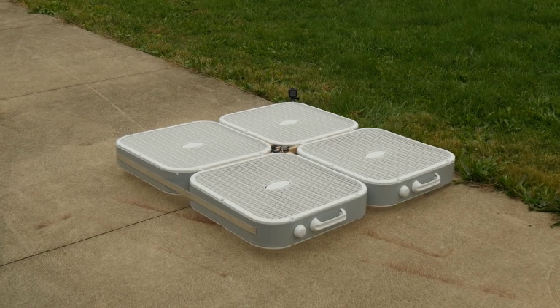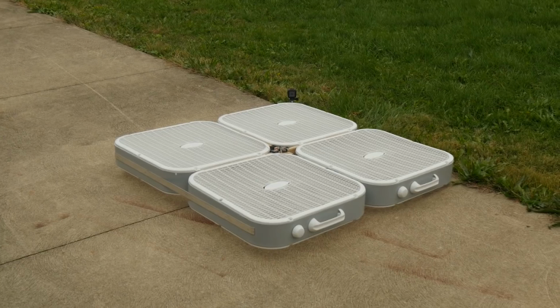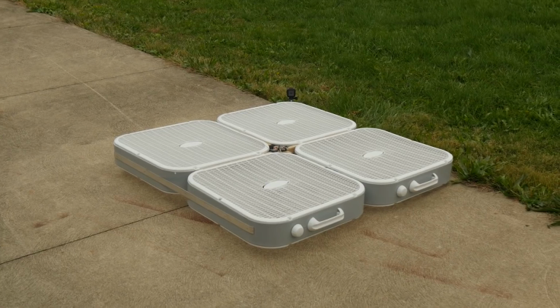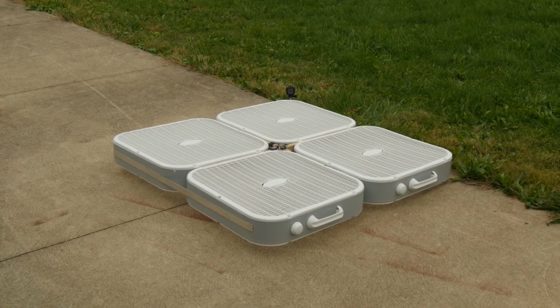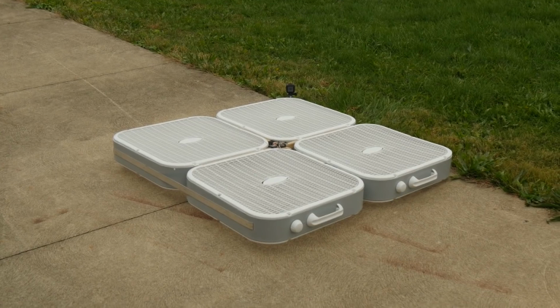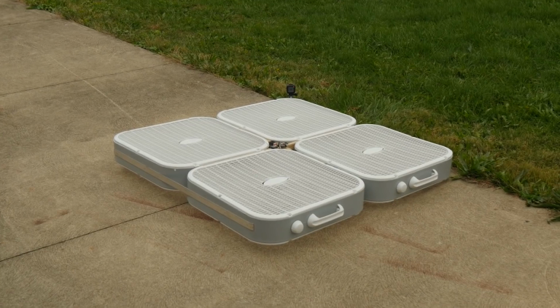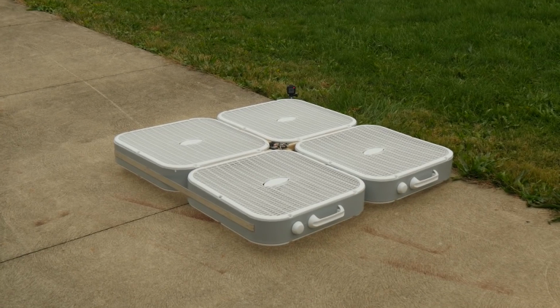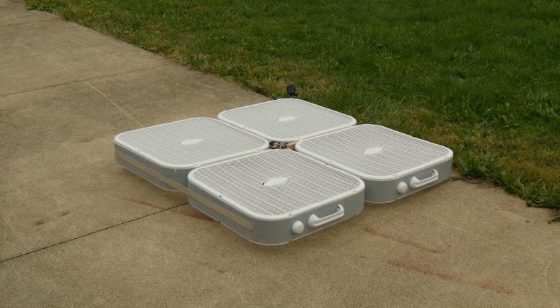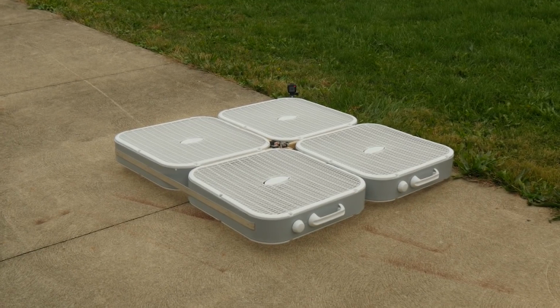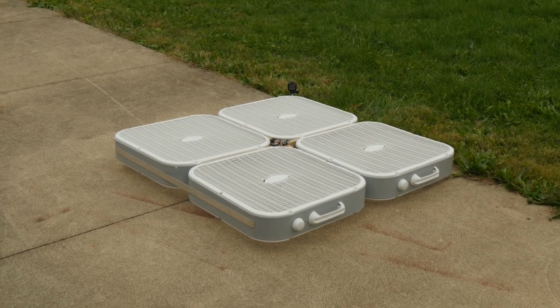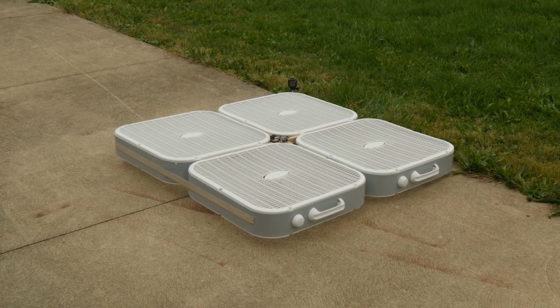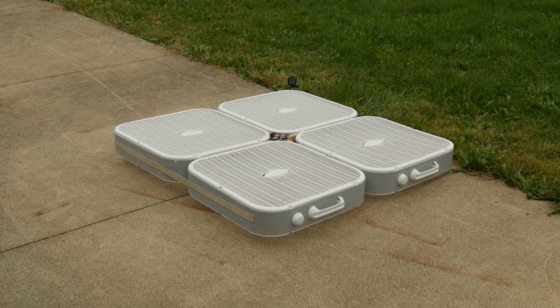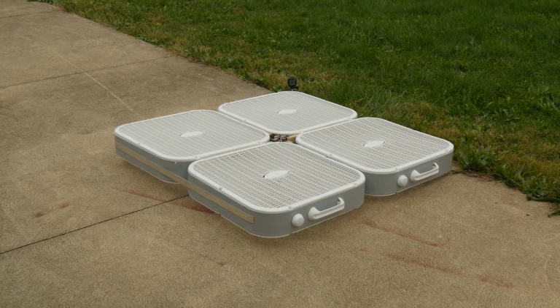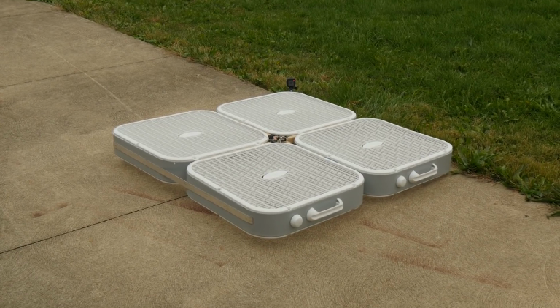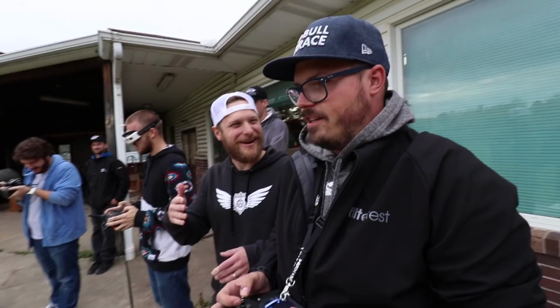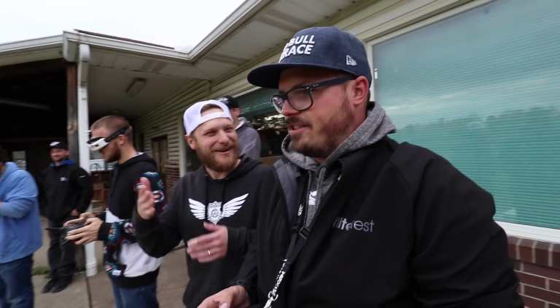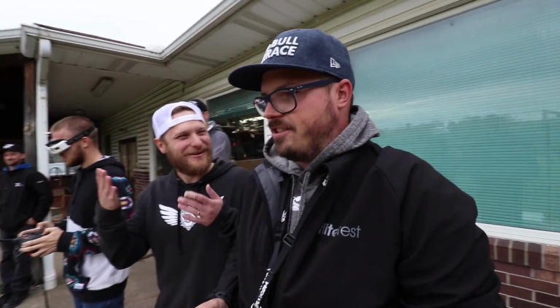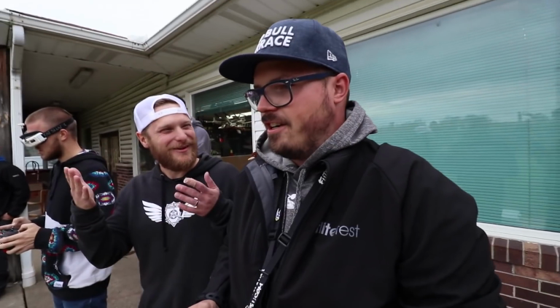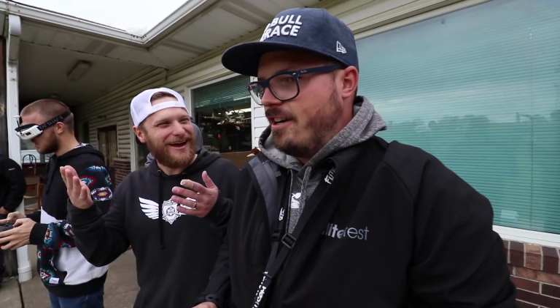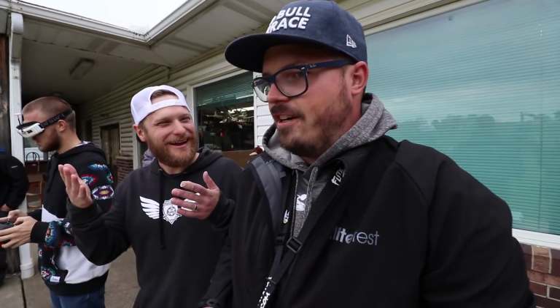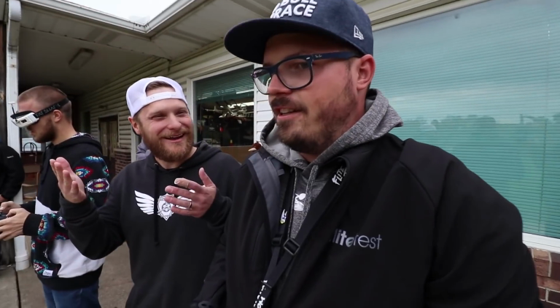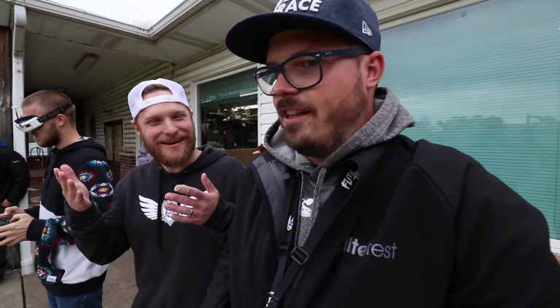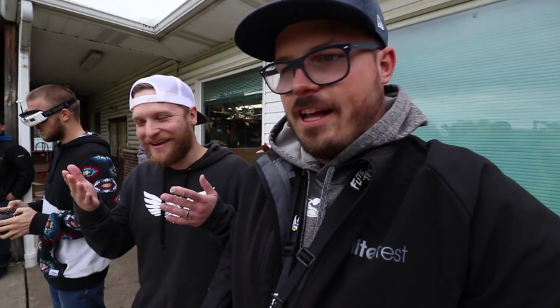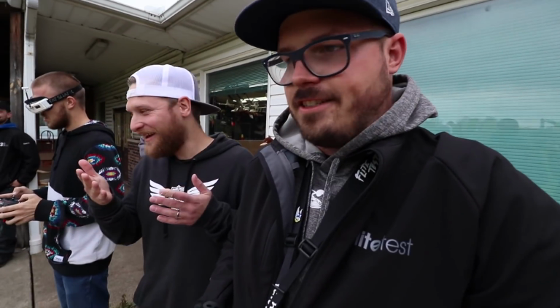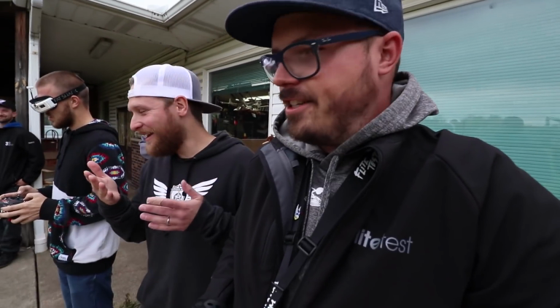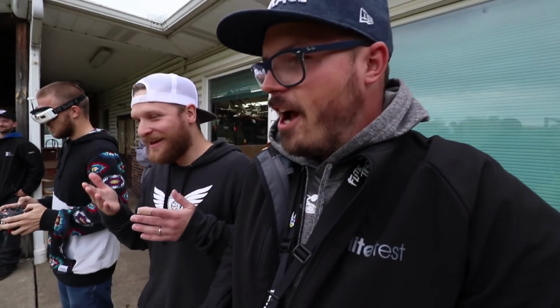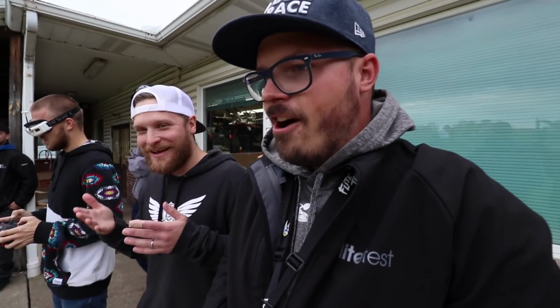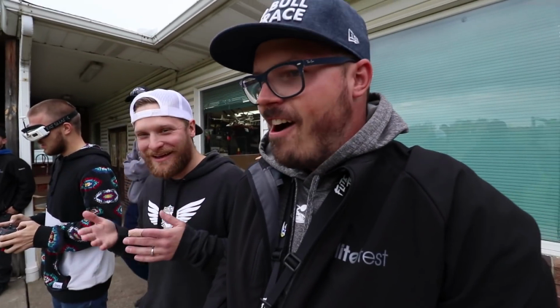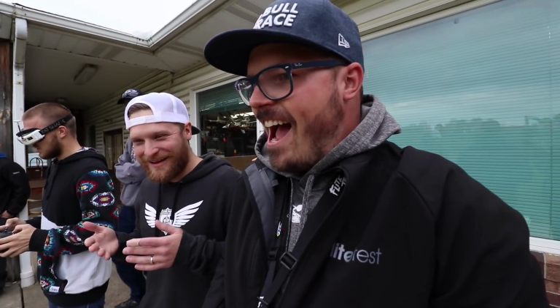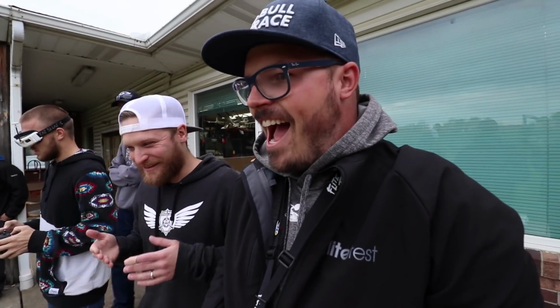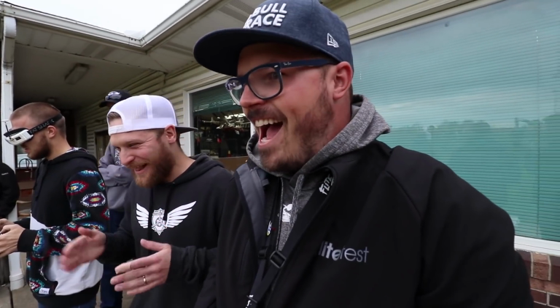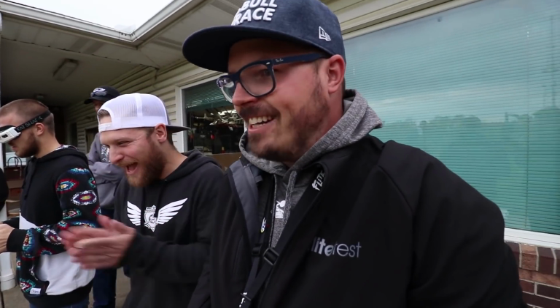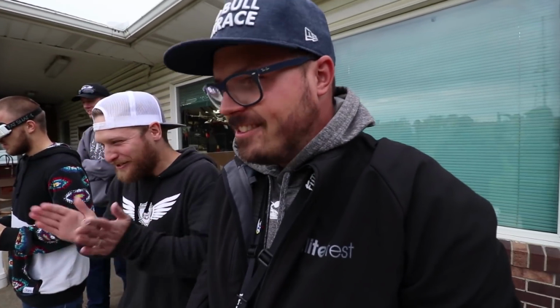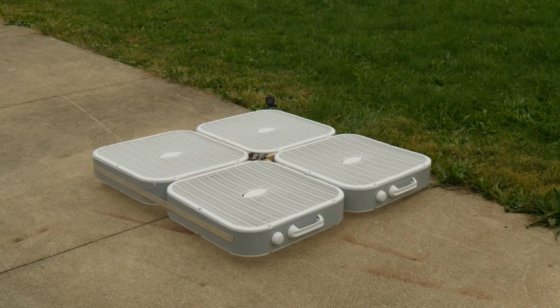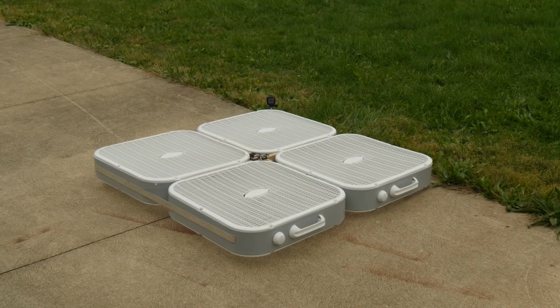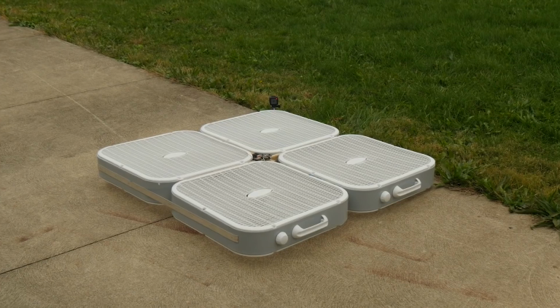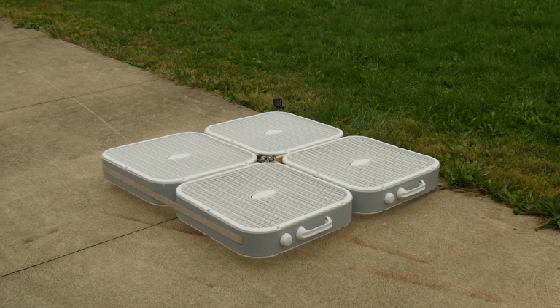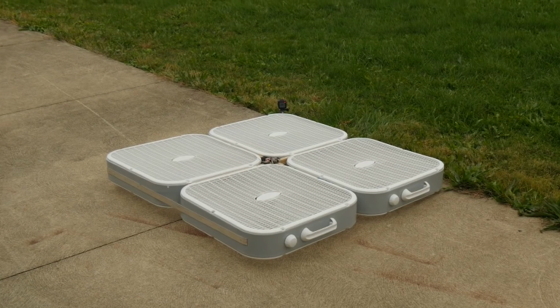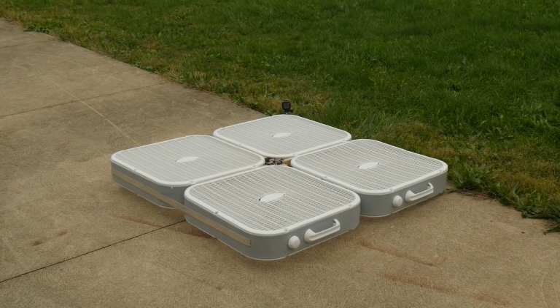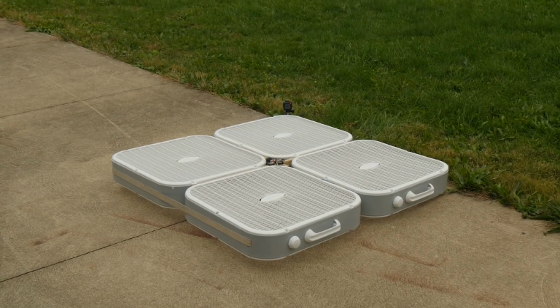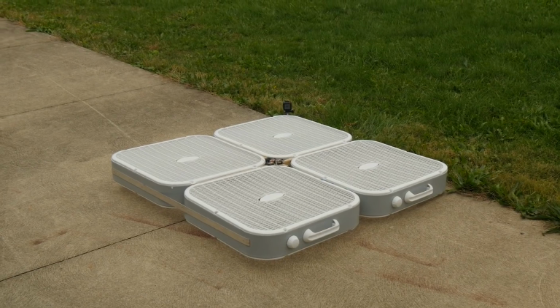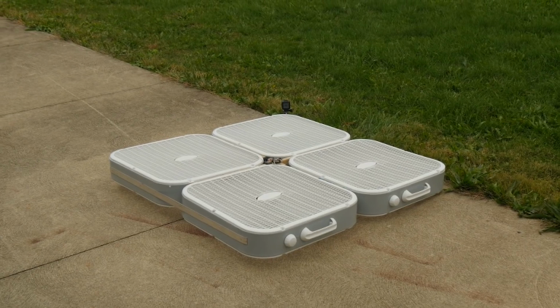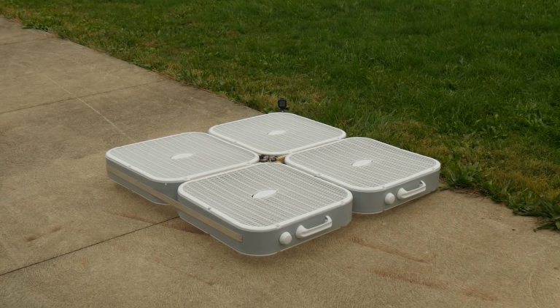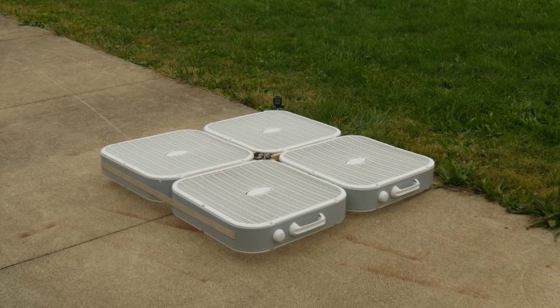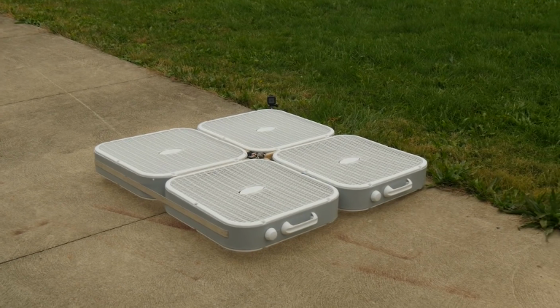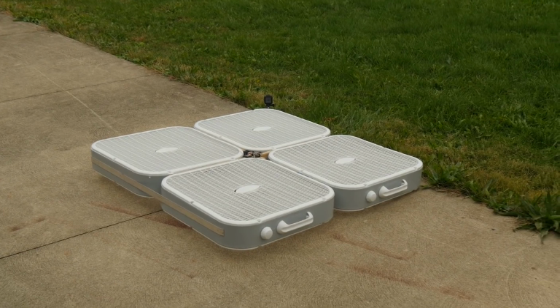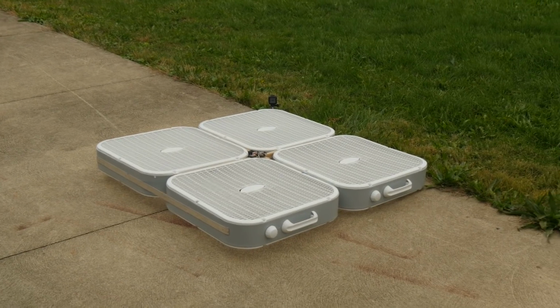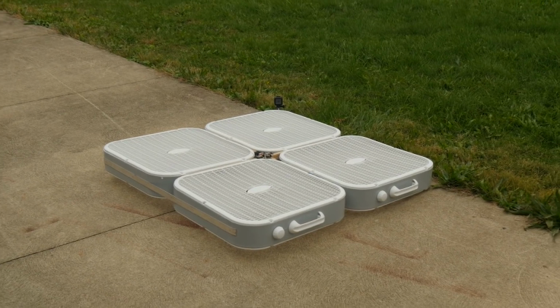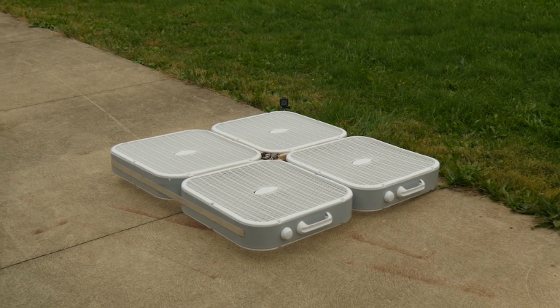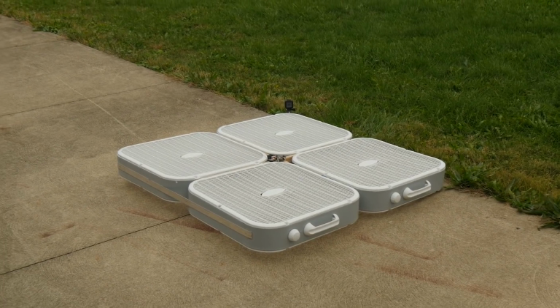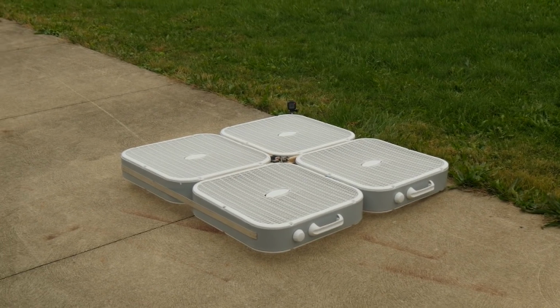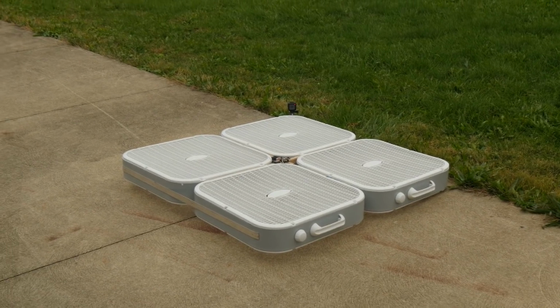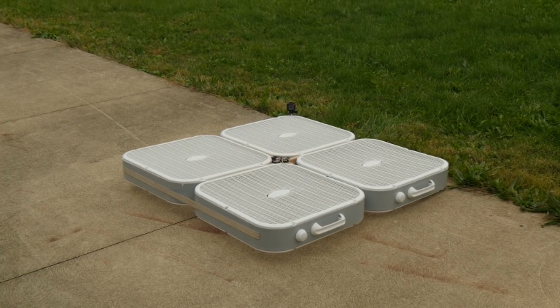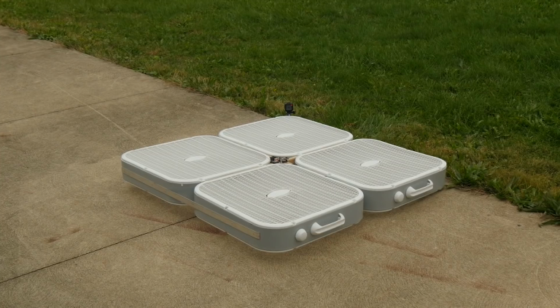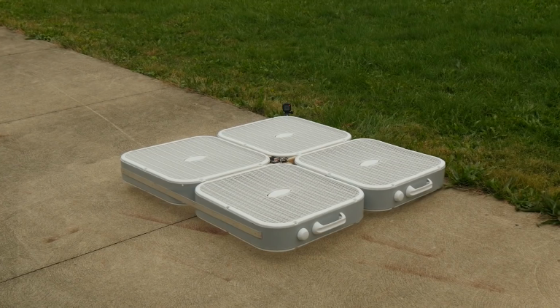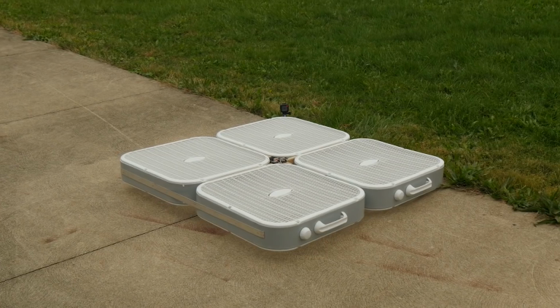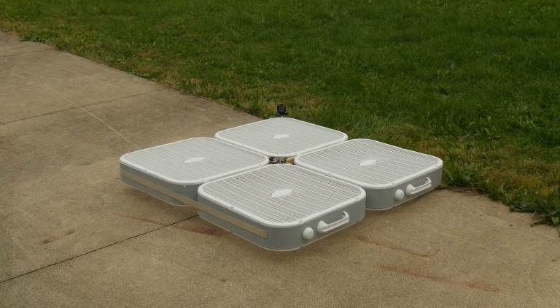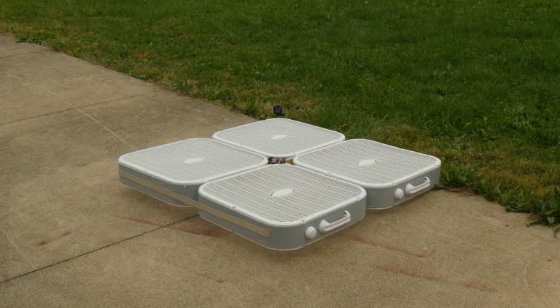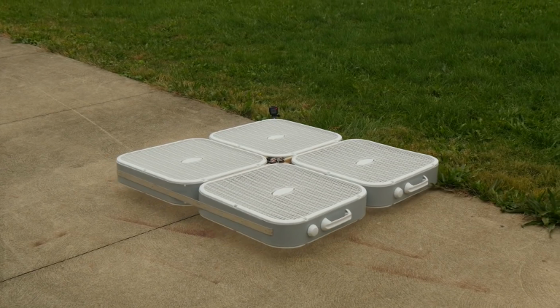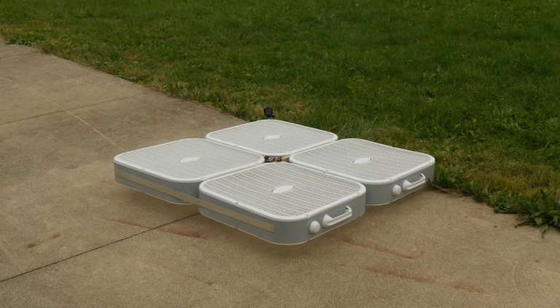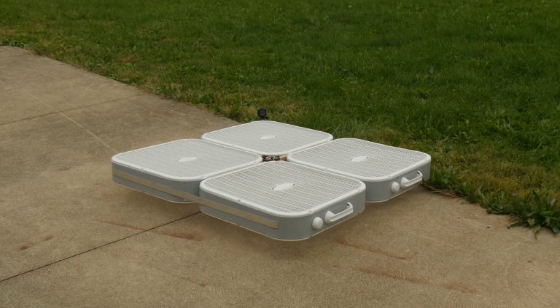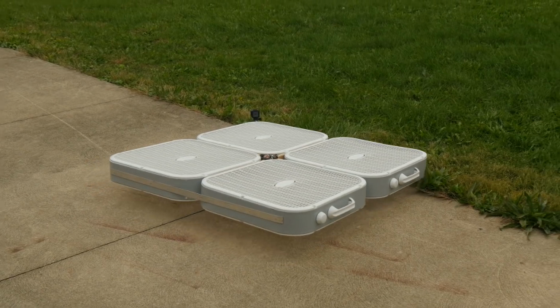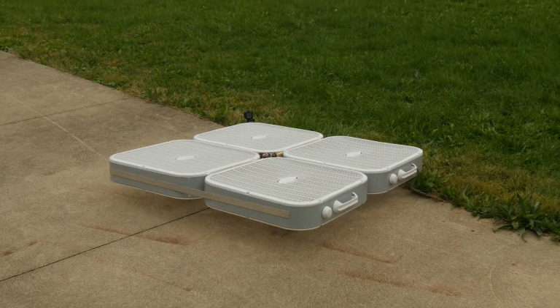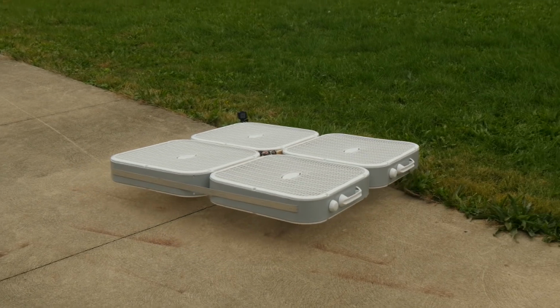All right, is it ready? Are you ready? Let's do it! Let's go! Get in the air! Get in the air!